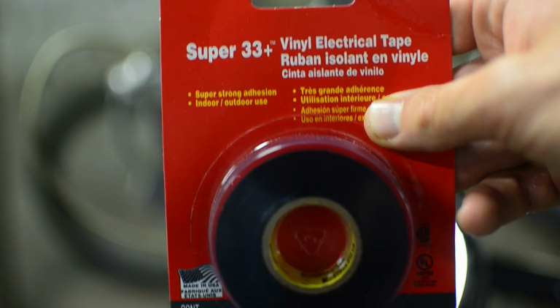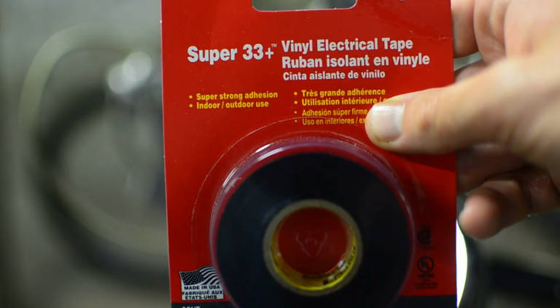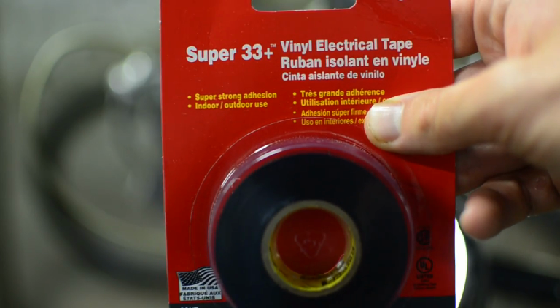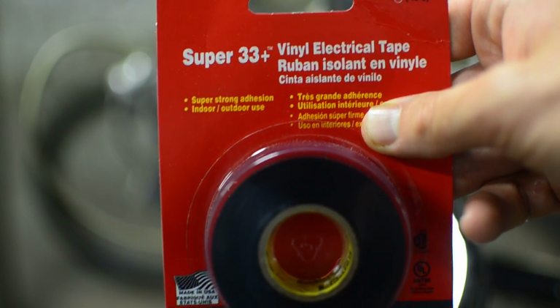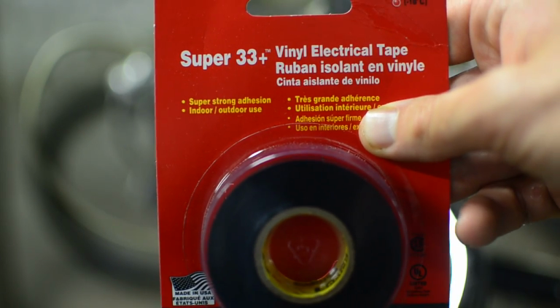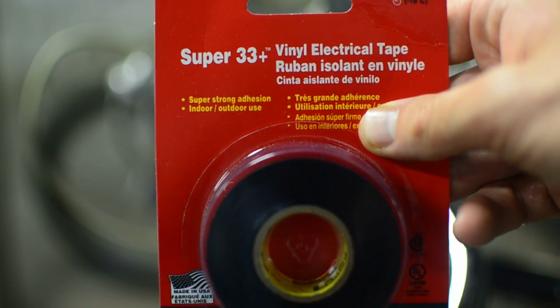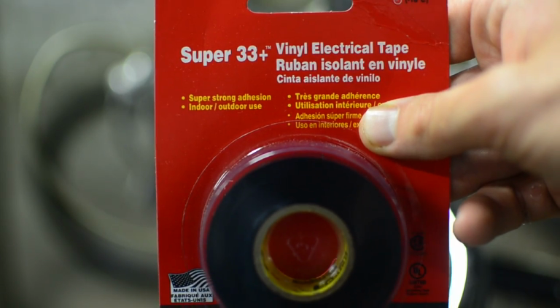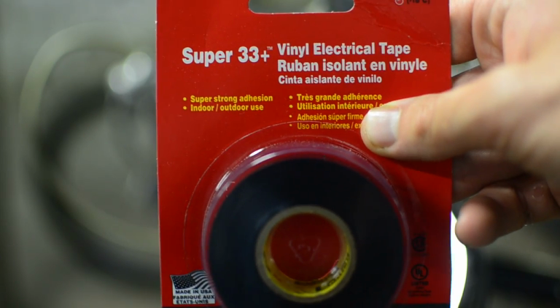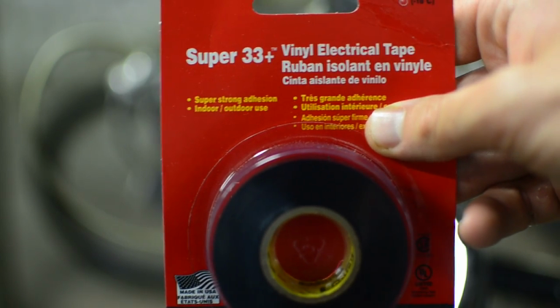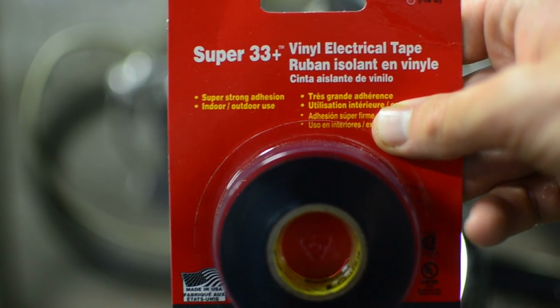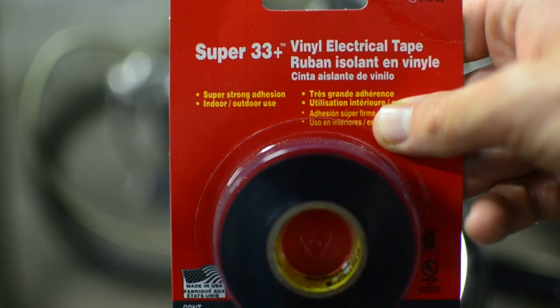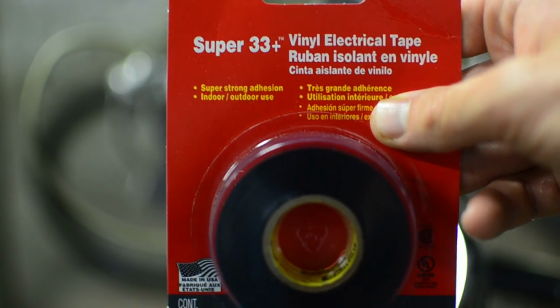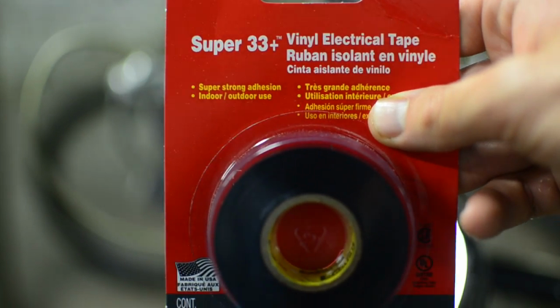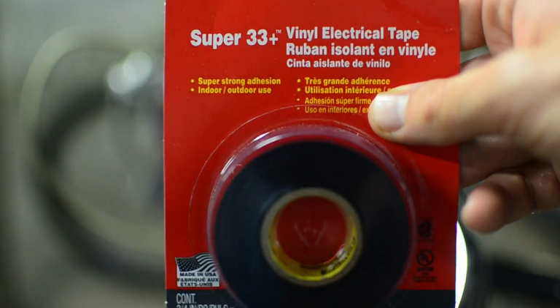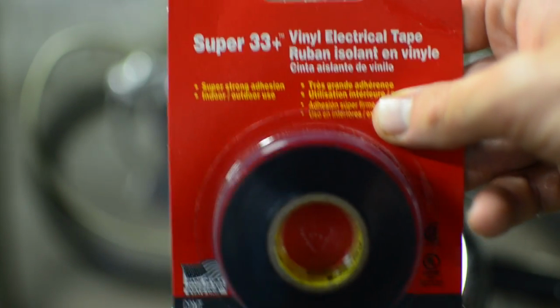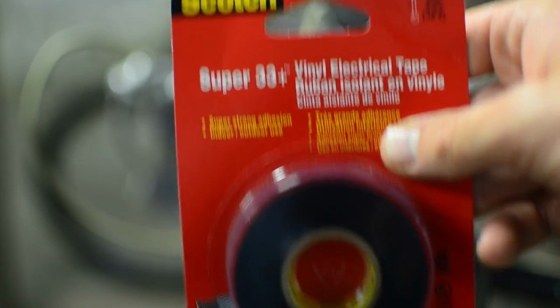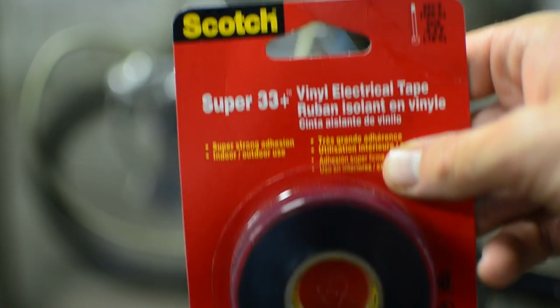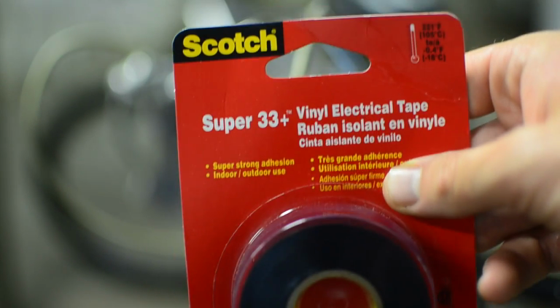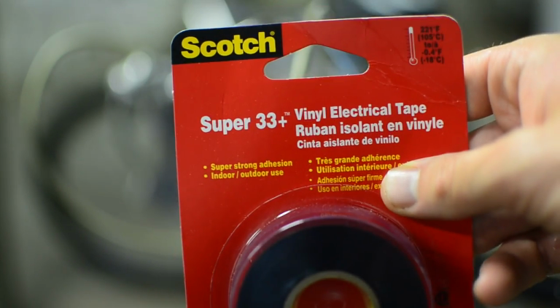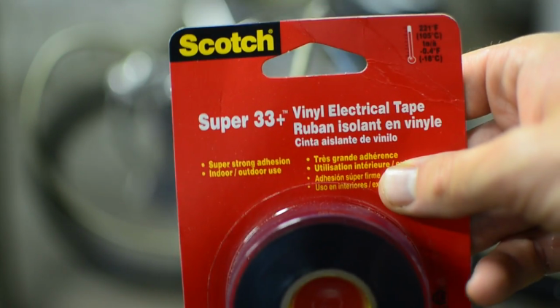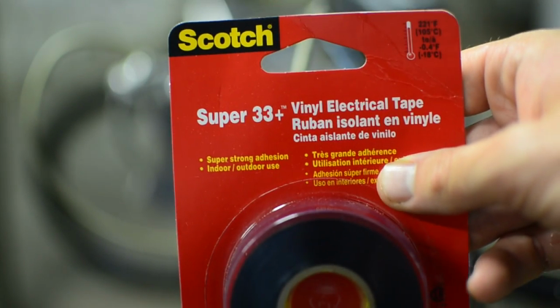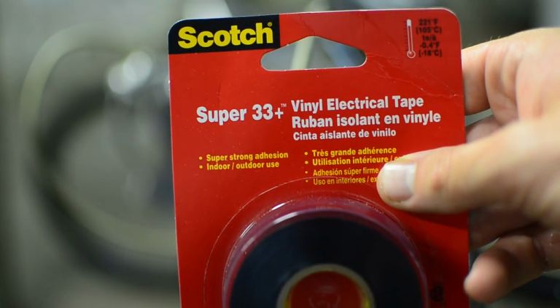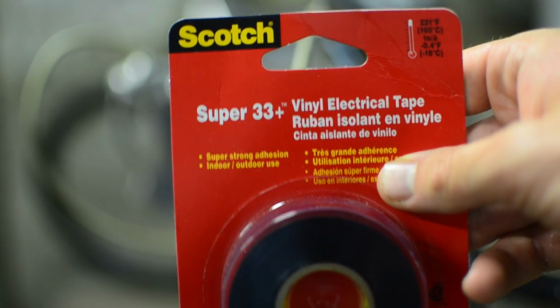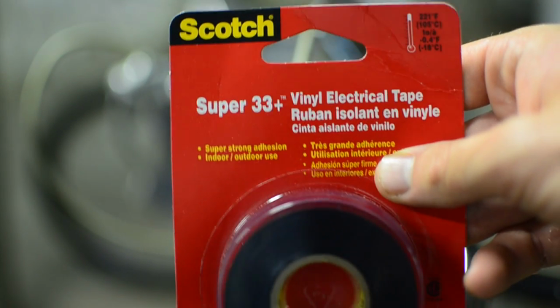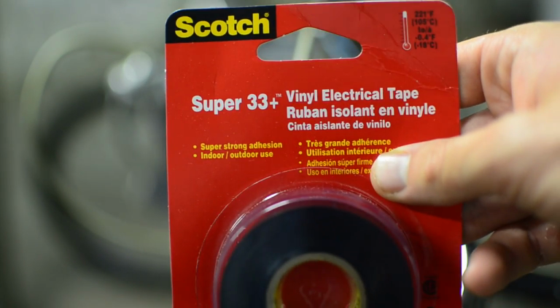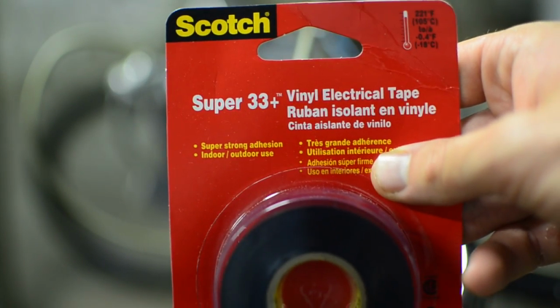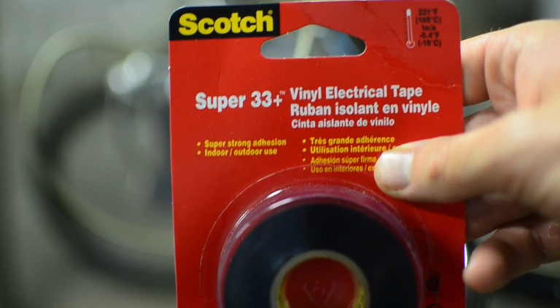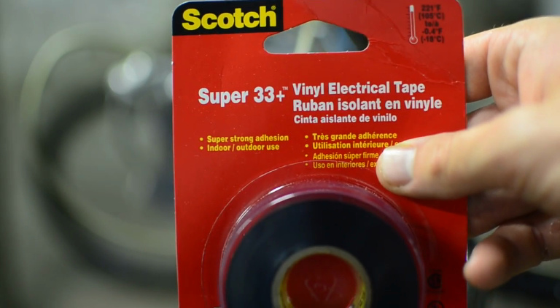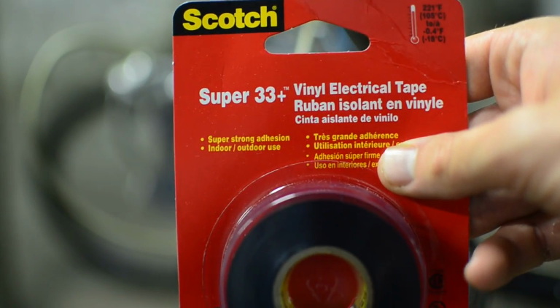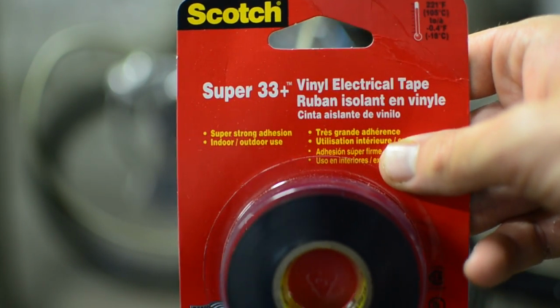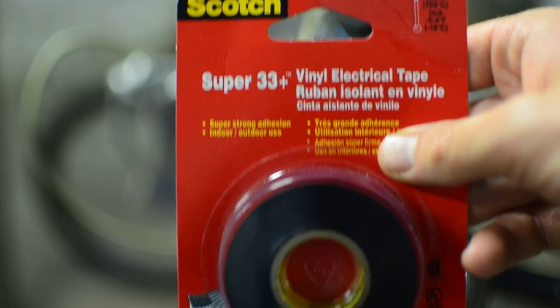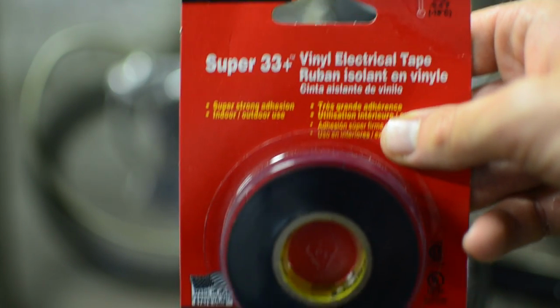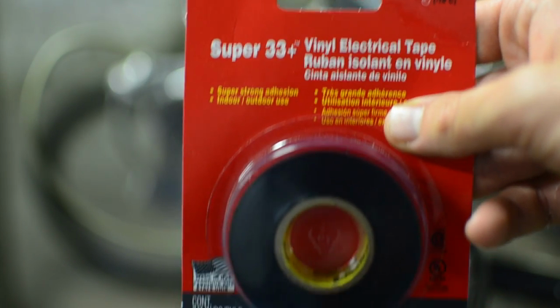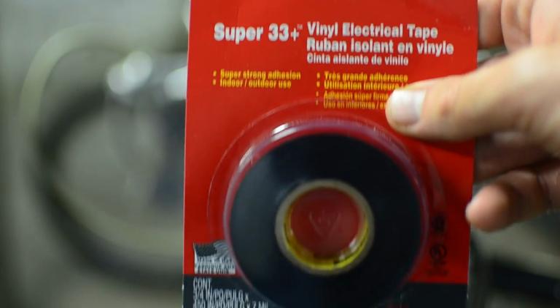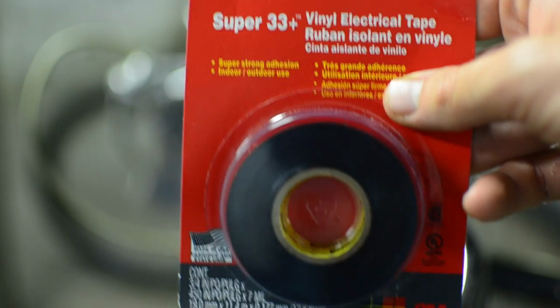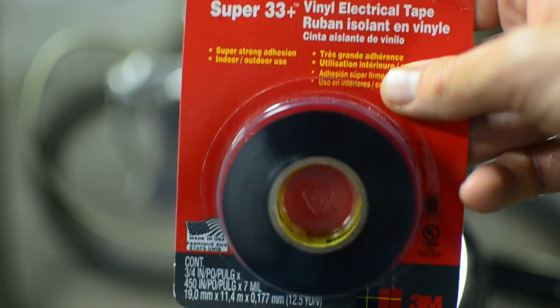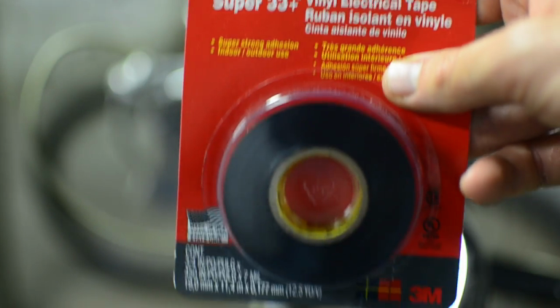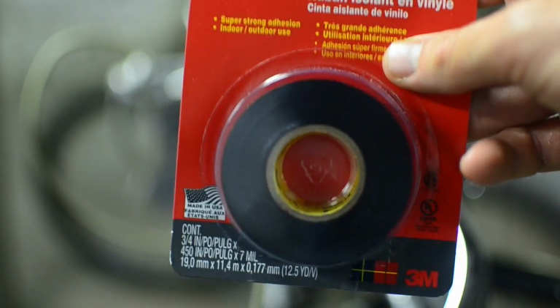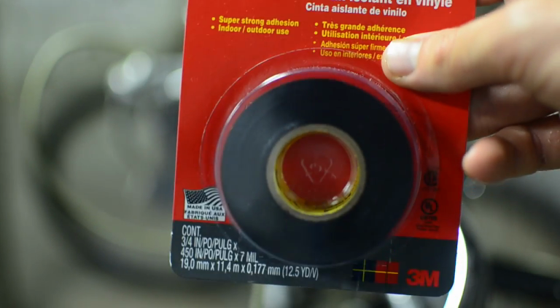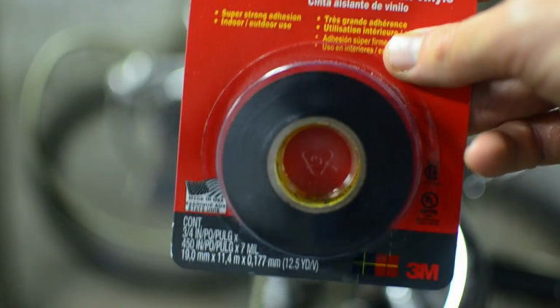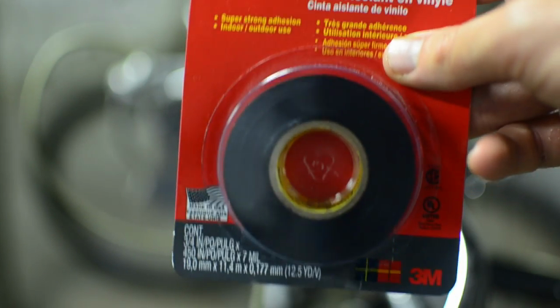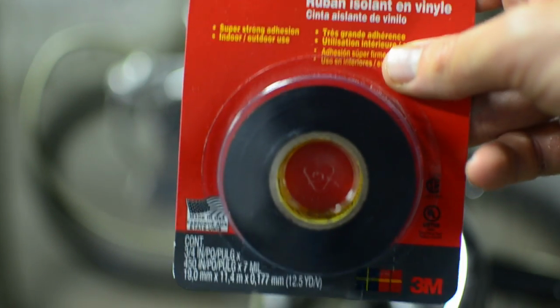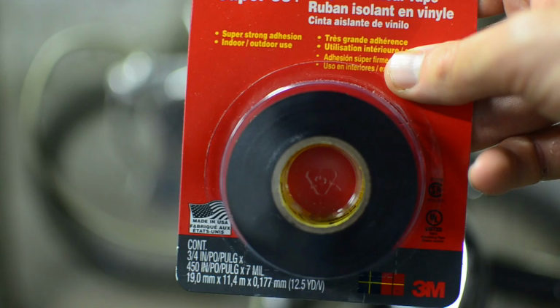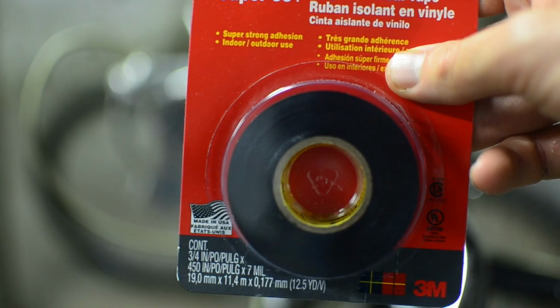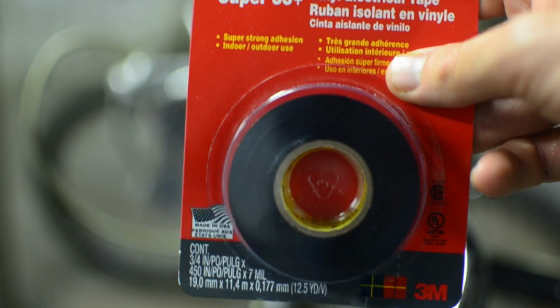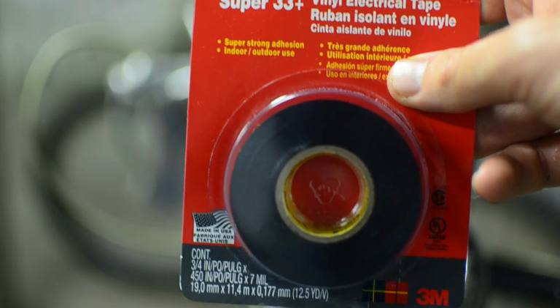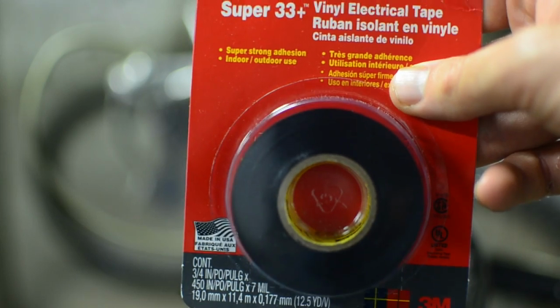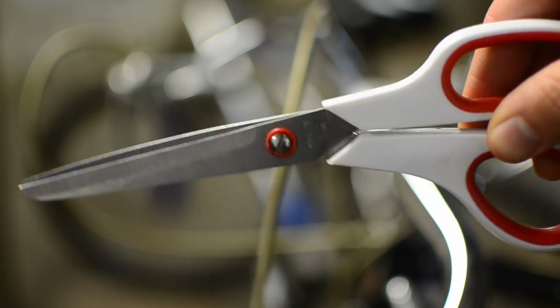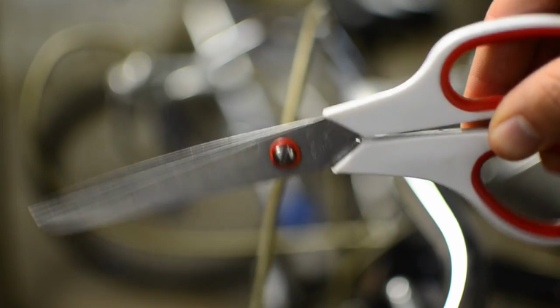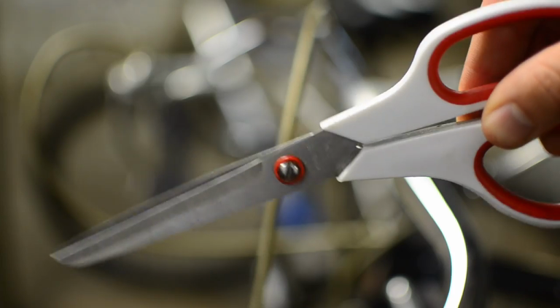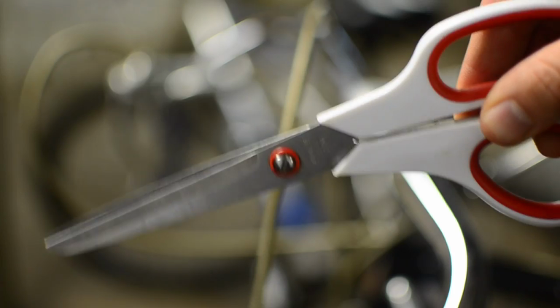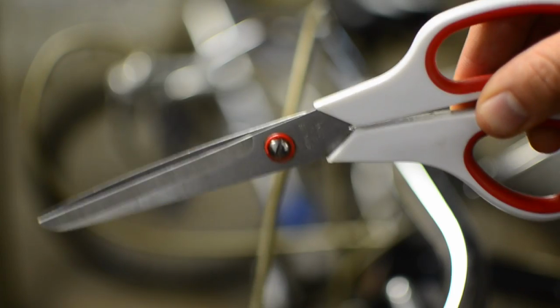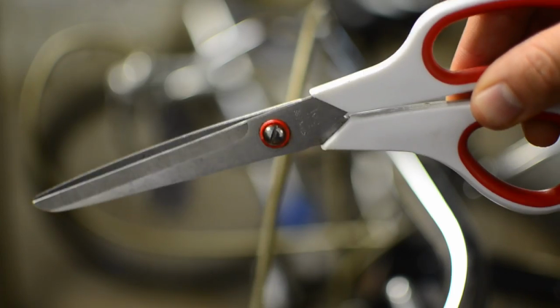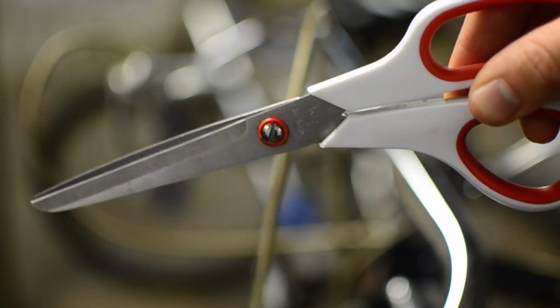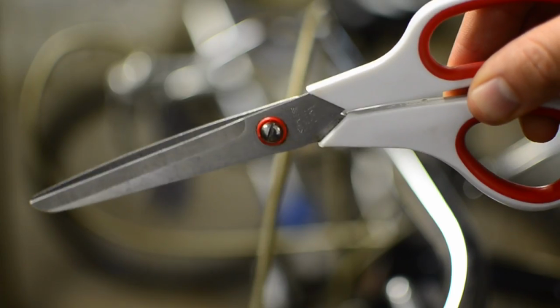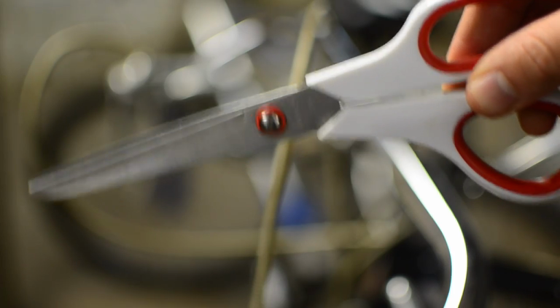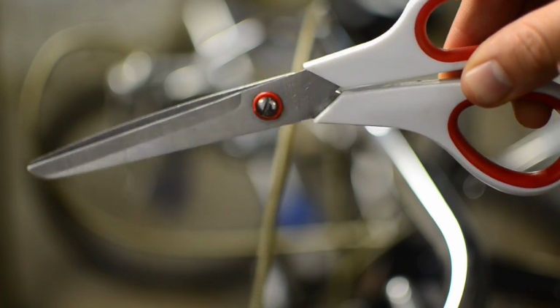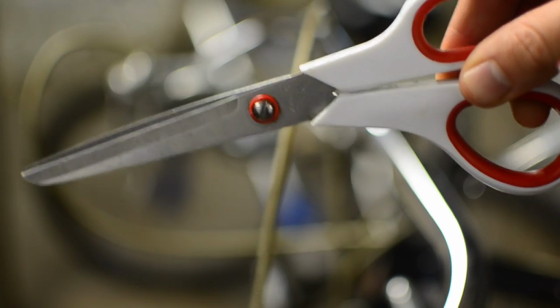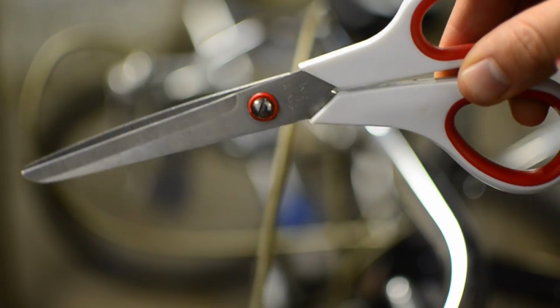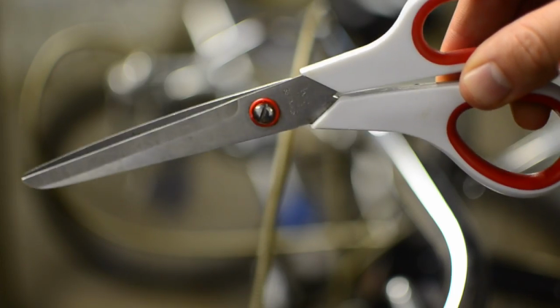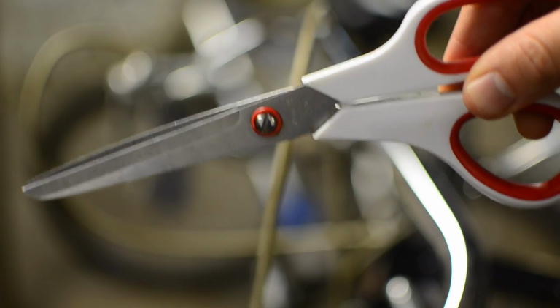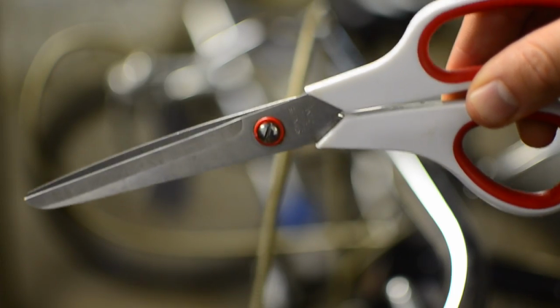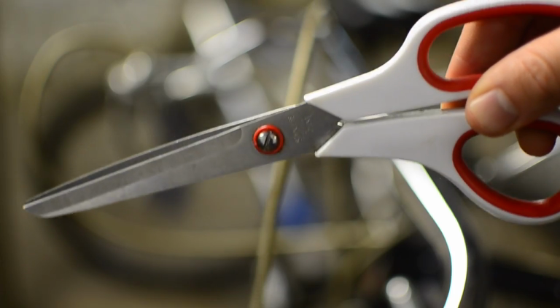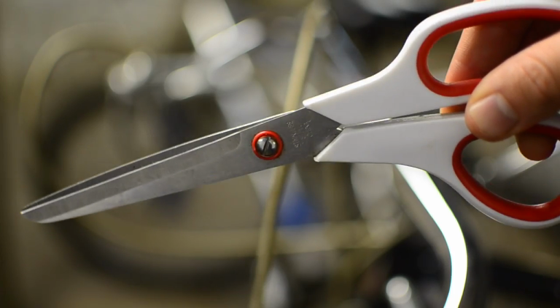You'll need some vinyl electric tape — Scotch brand. It's about $2.50 at your local hardware store. You'll also need a pair of scissors to cut the tape.